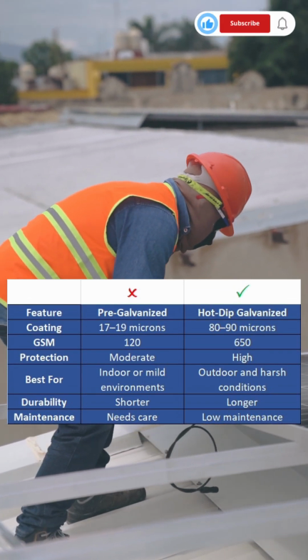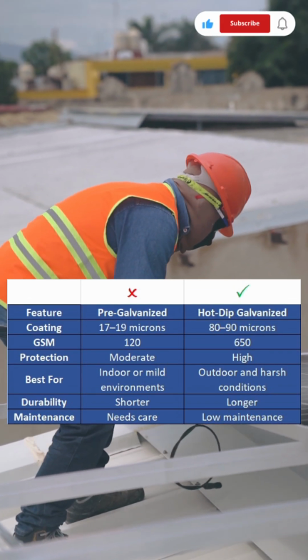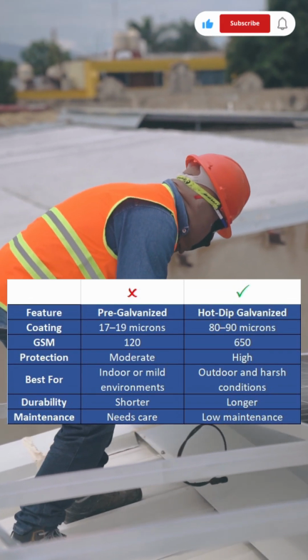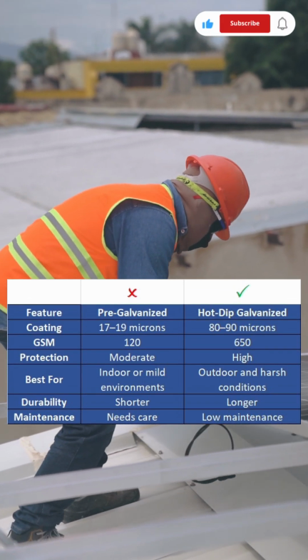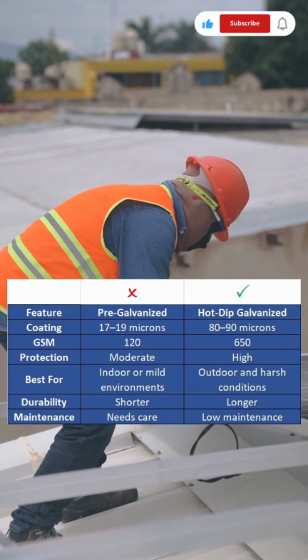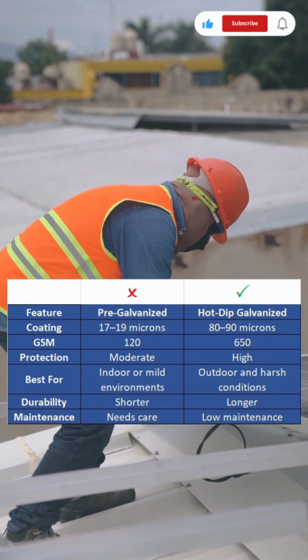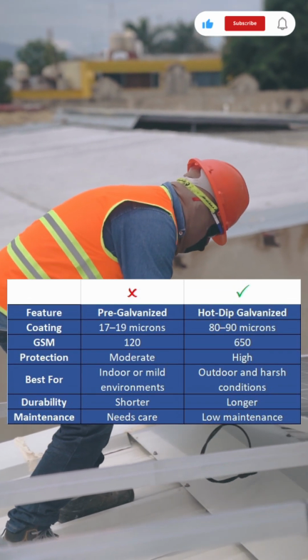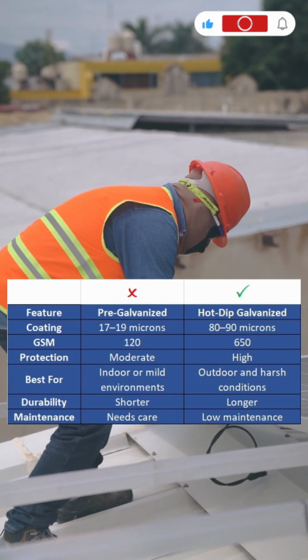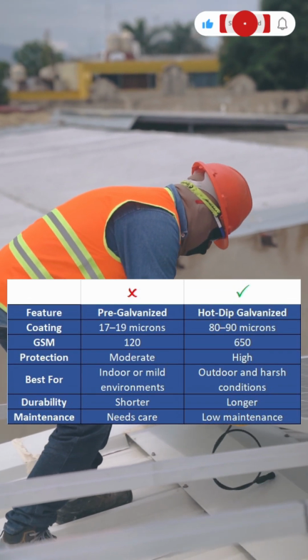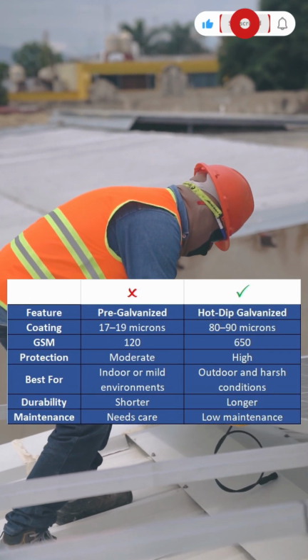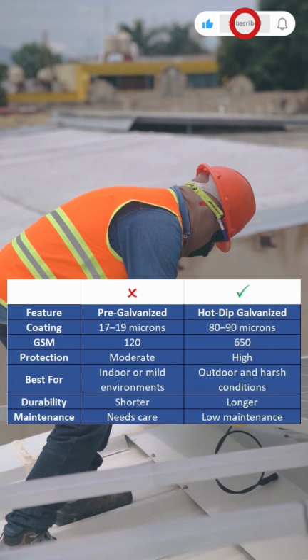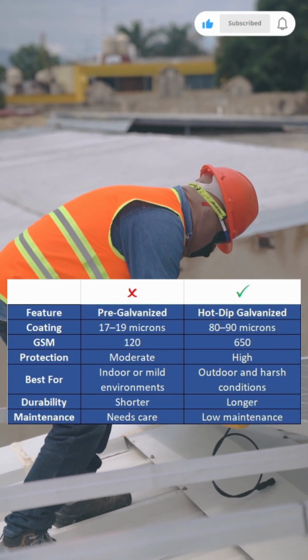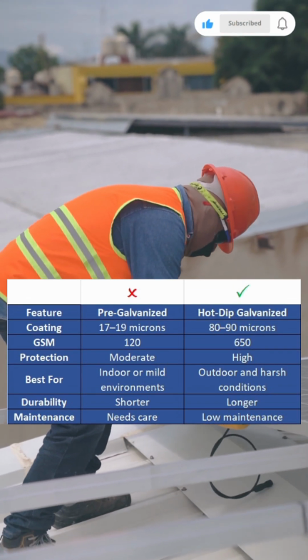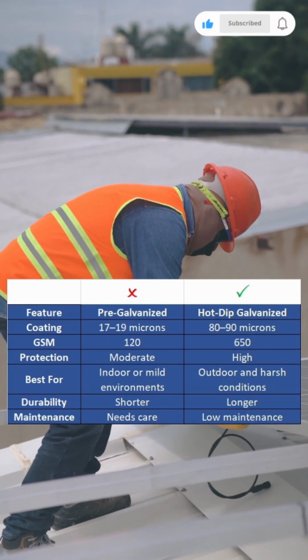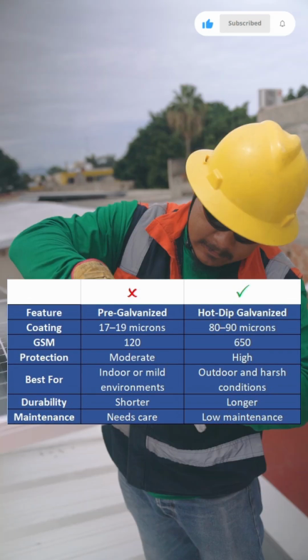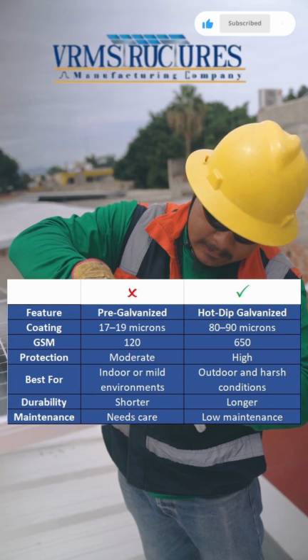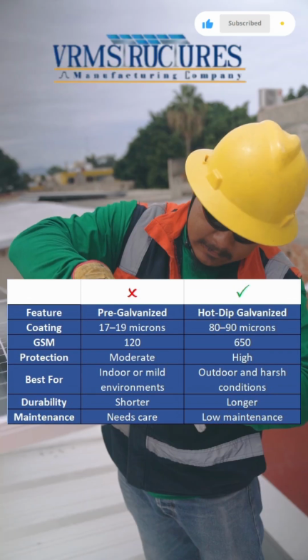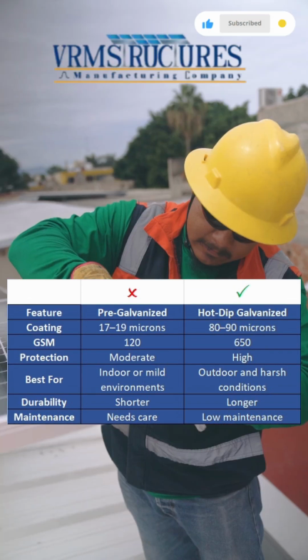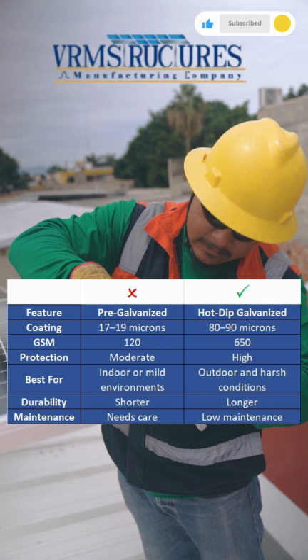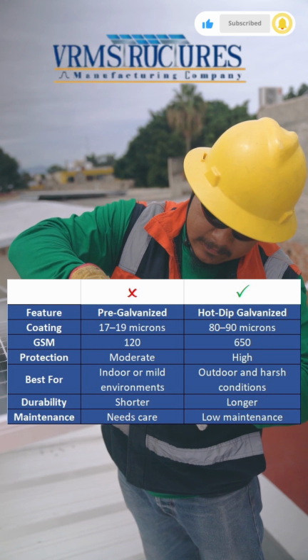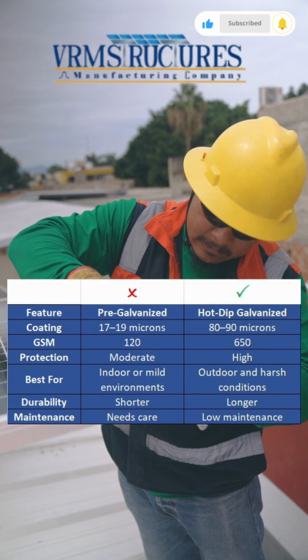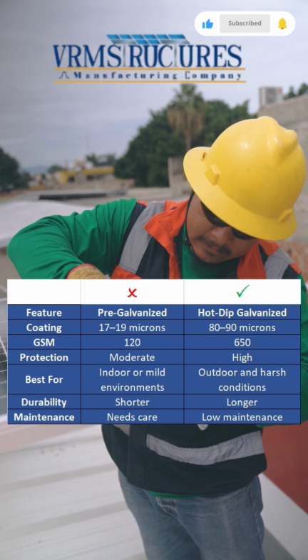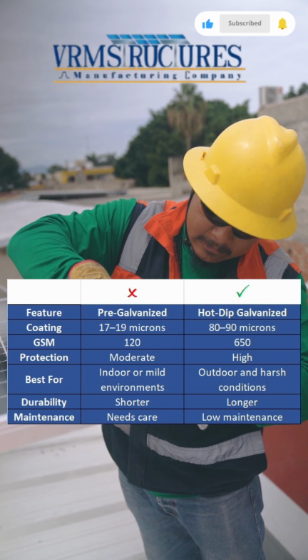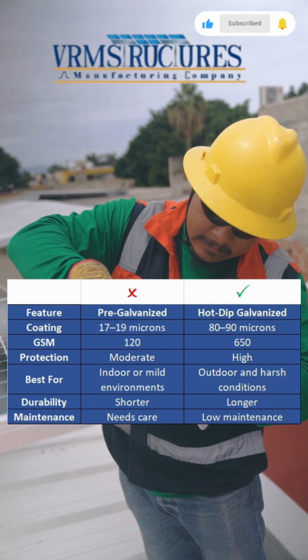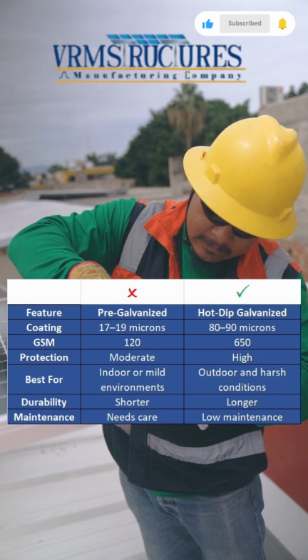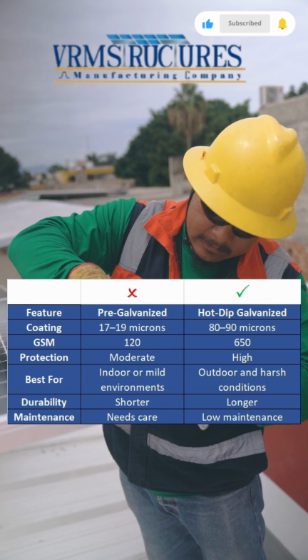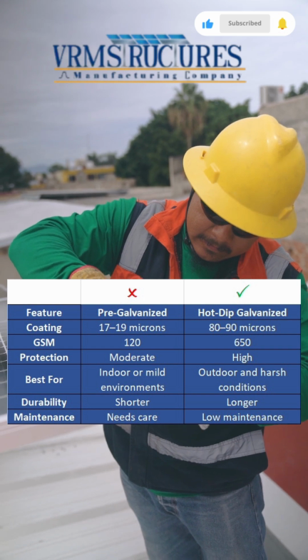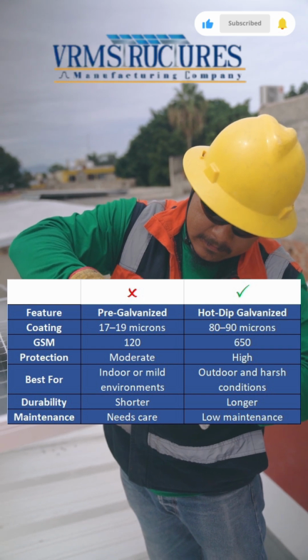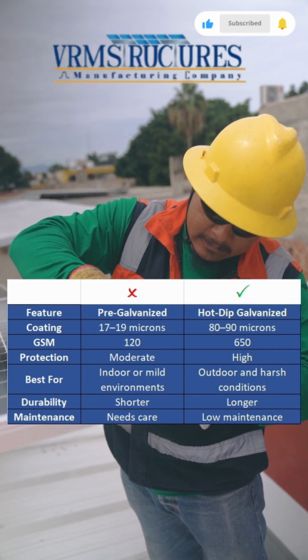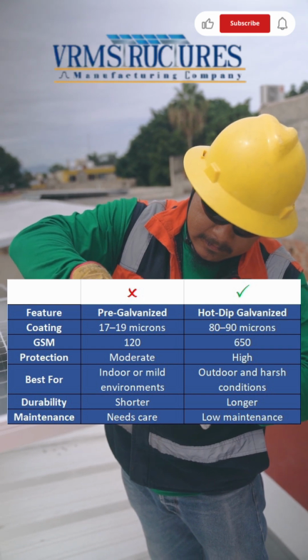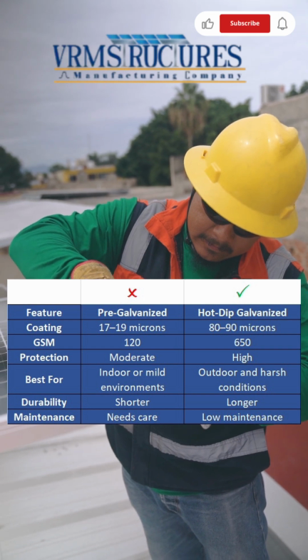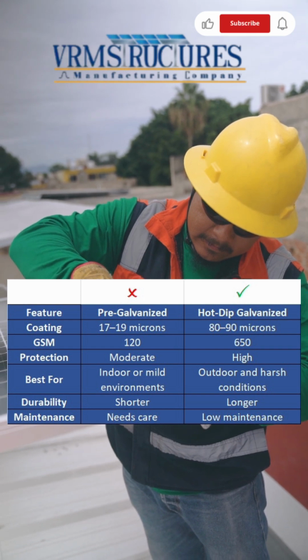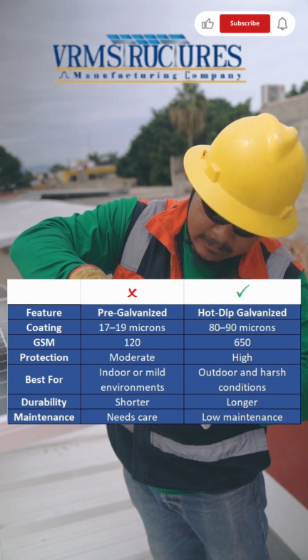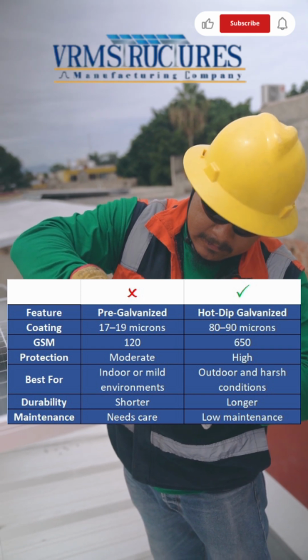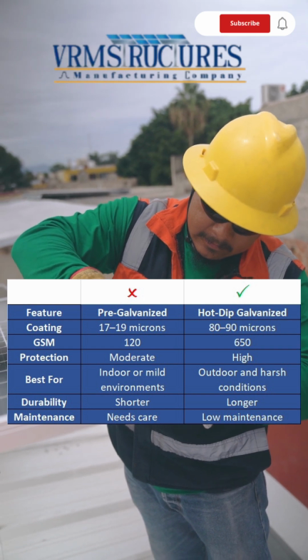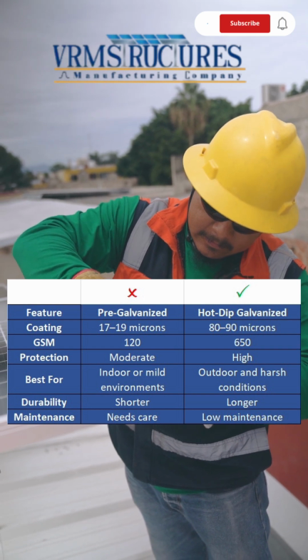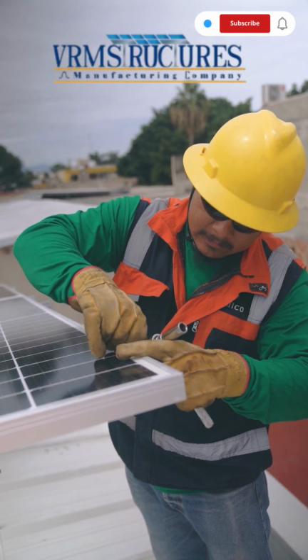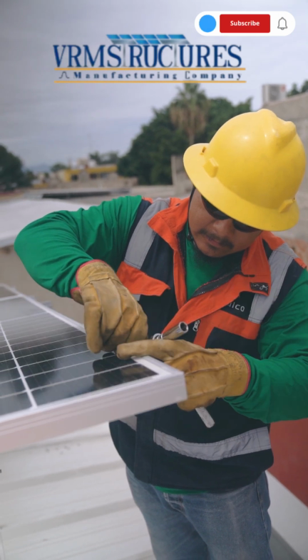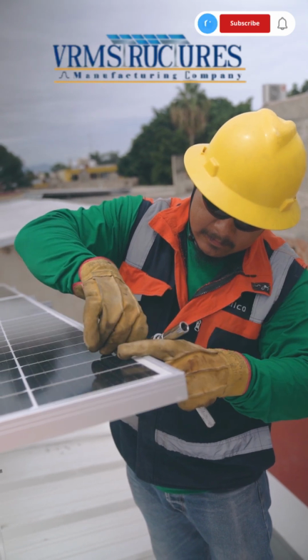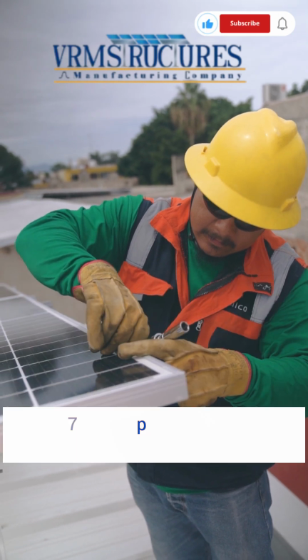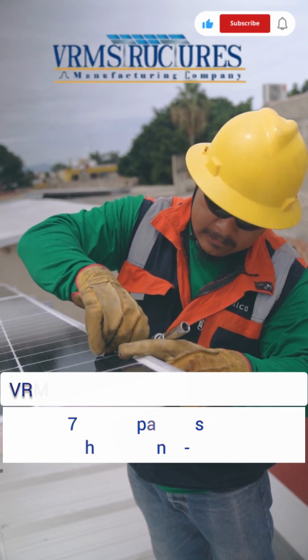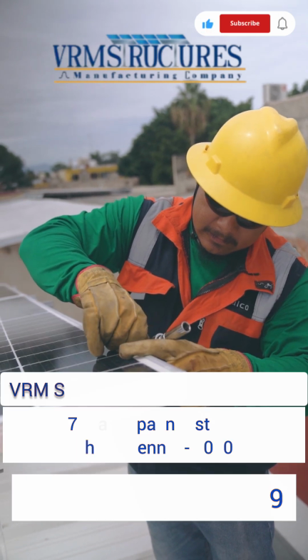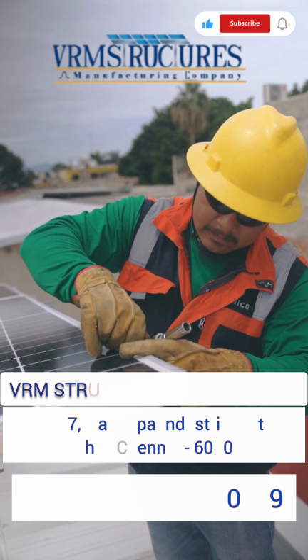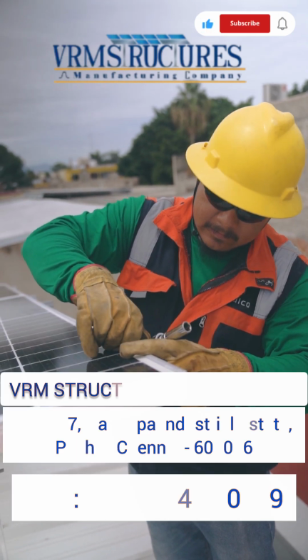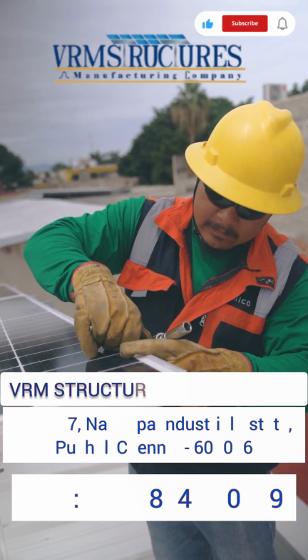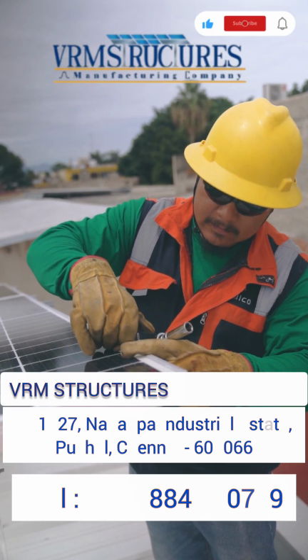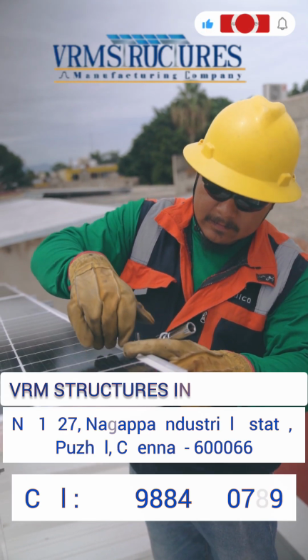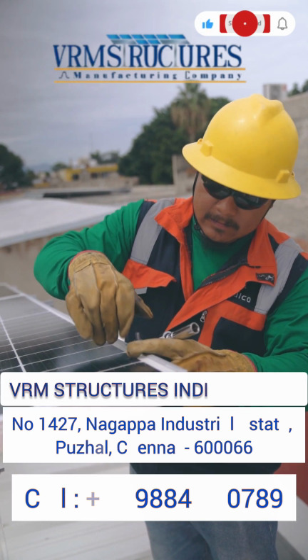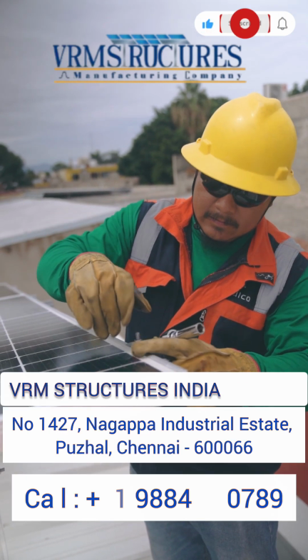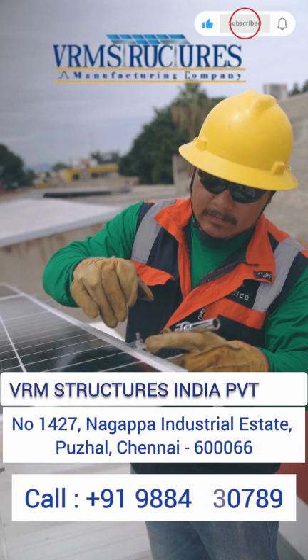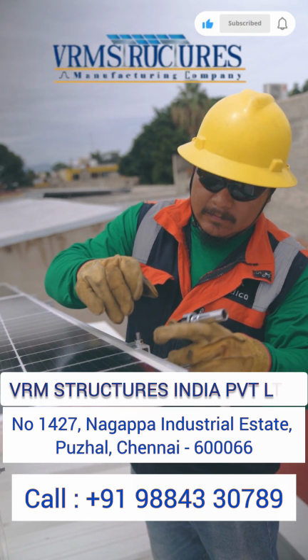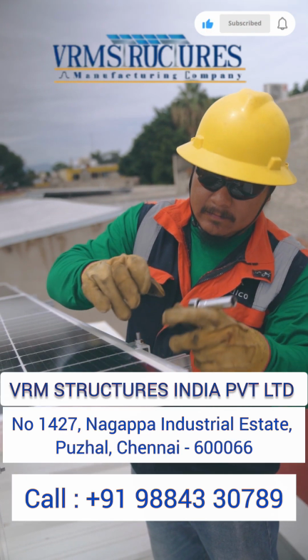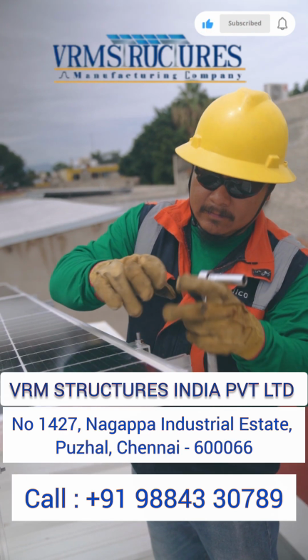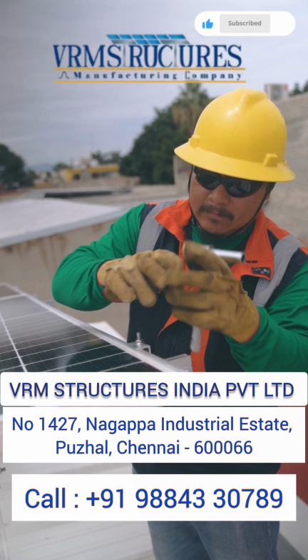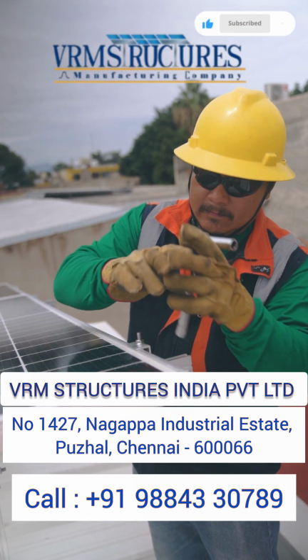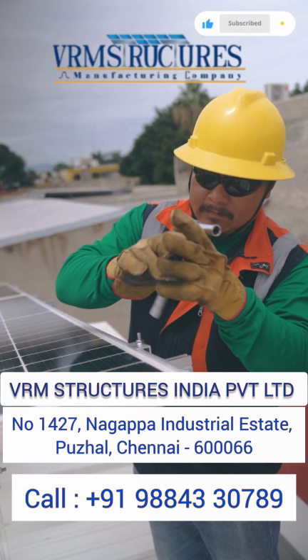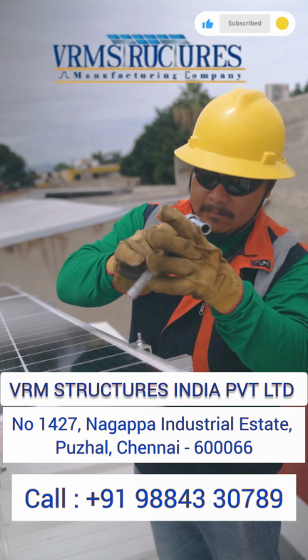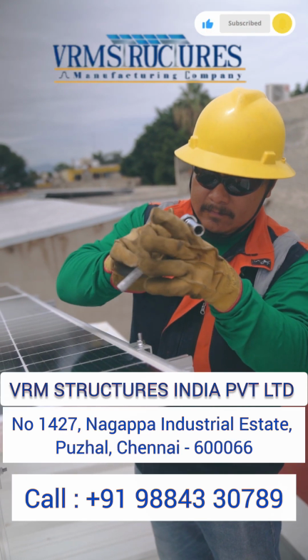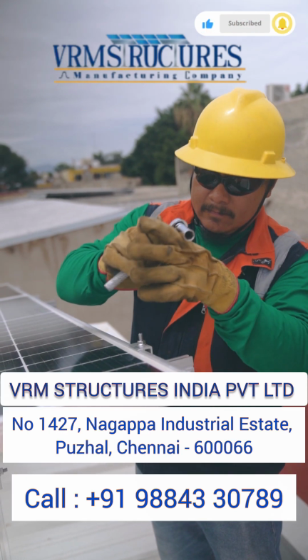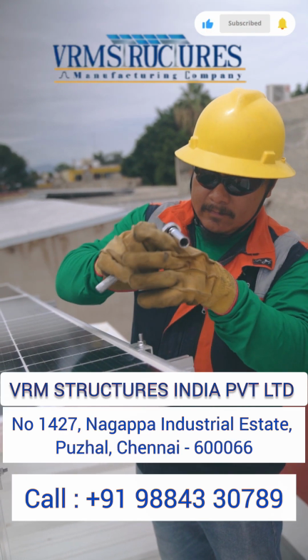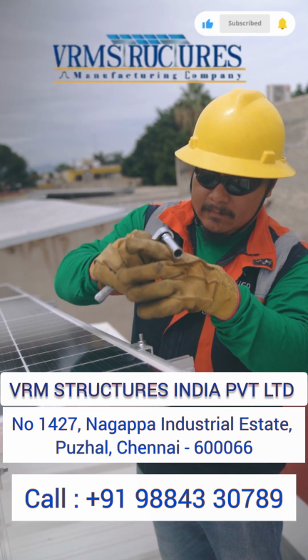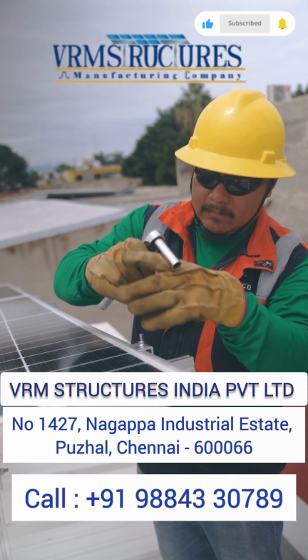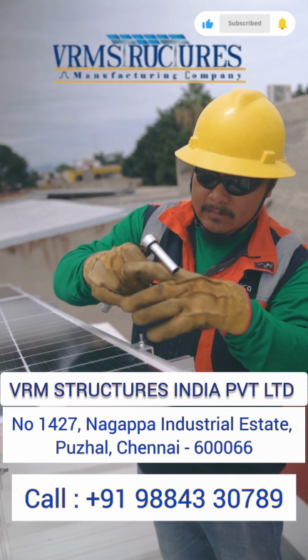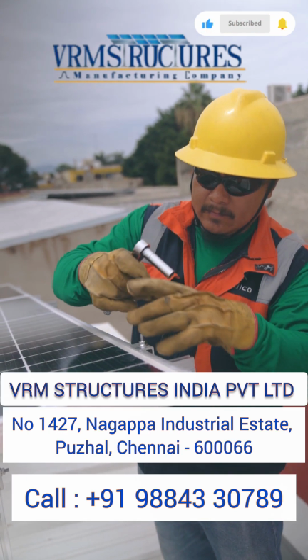For more tips and insights on solar projects and structures, subscribe to our channel and stay updated with the latest in solar technology.